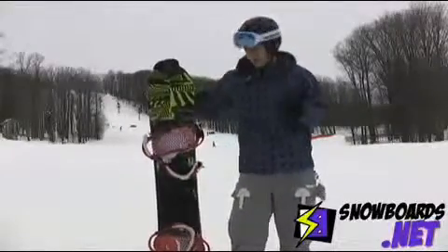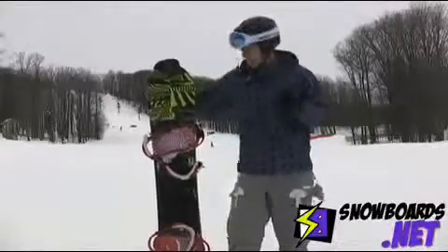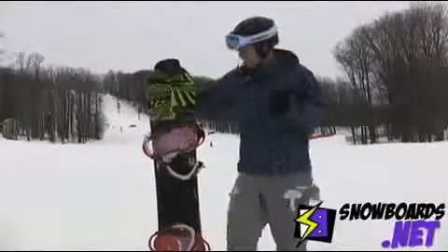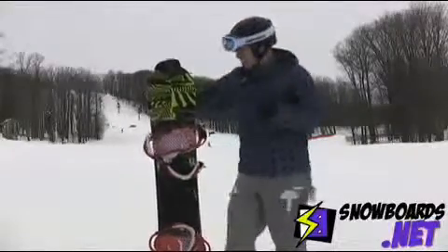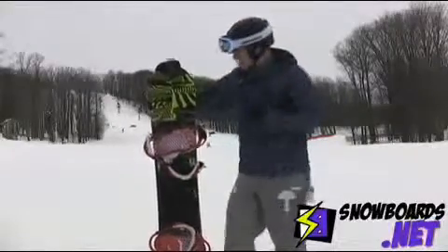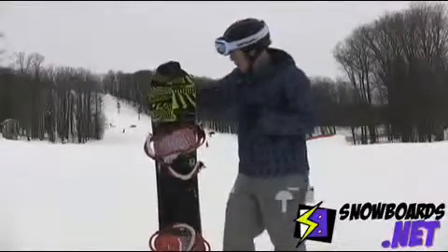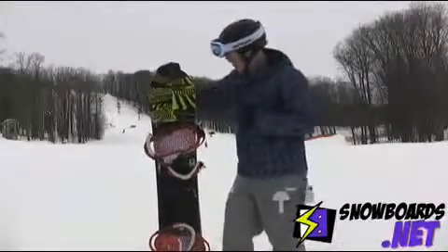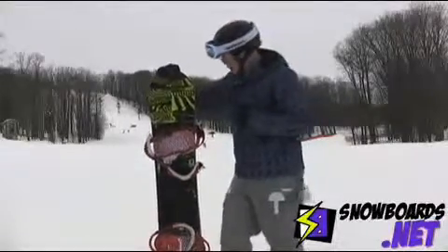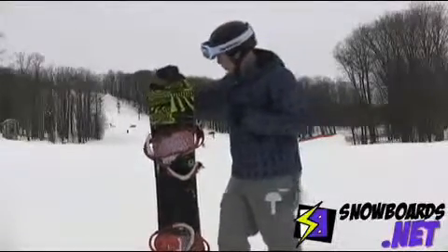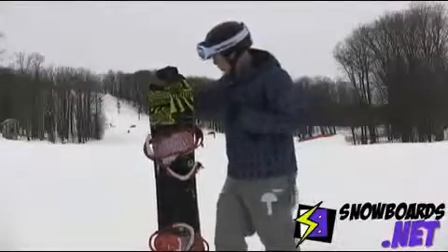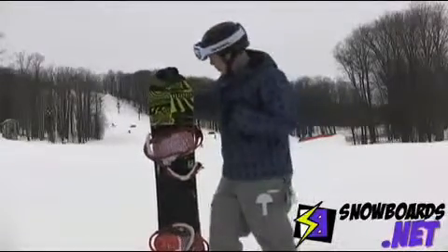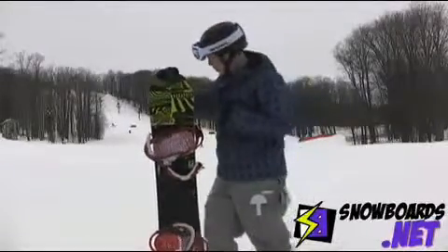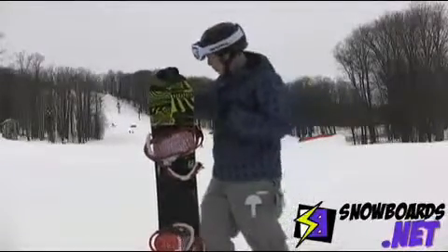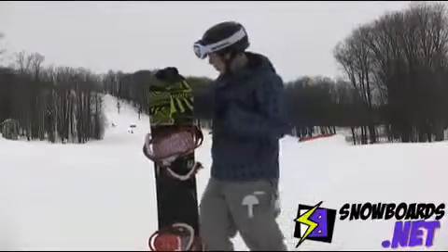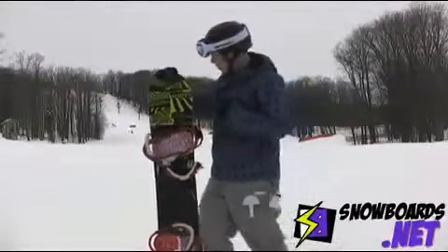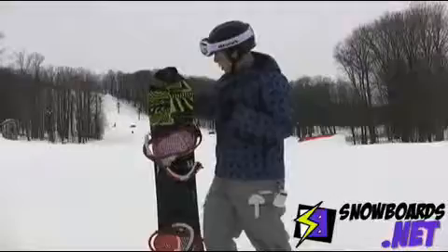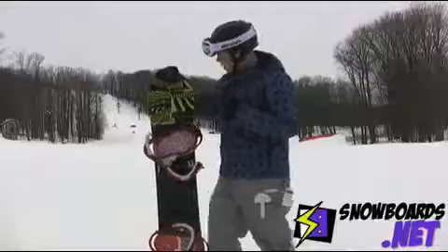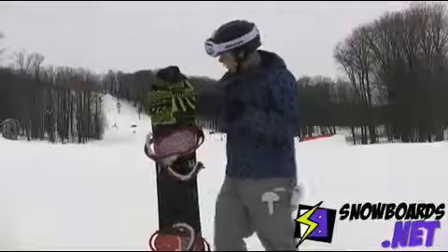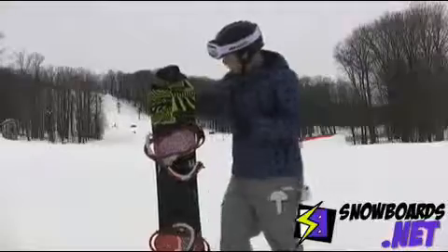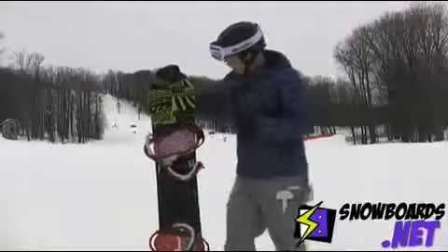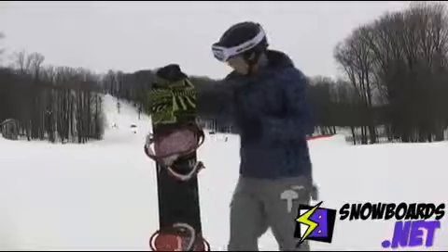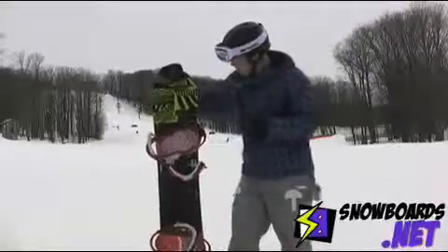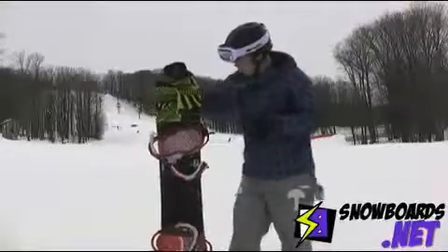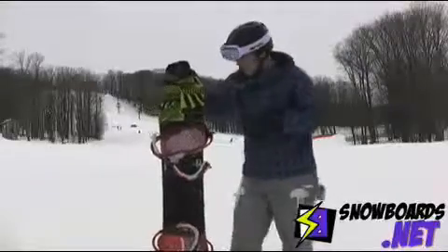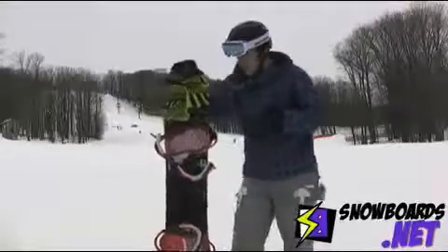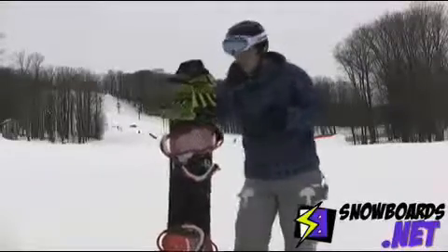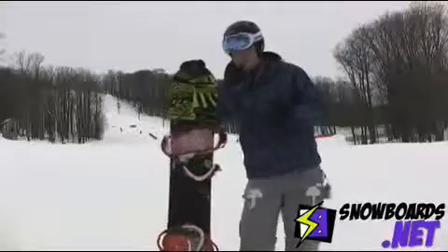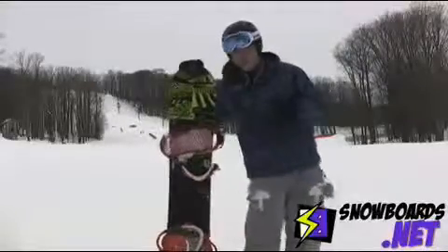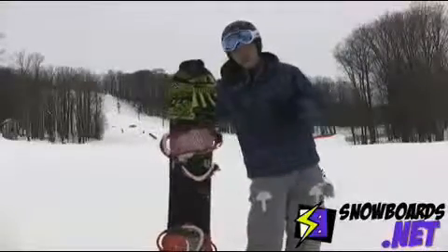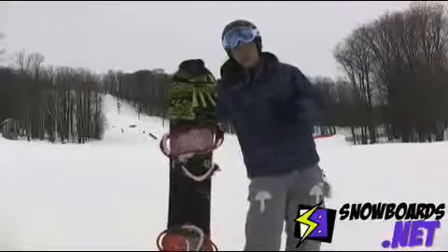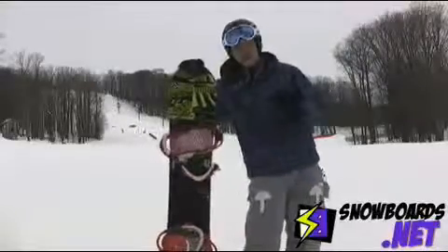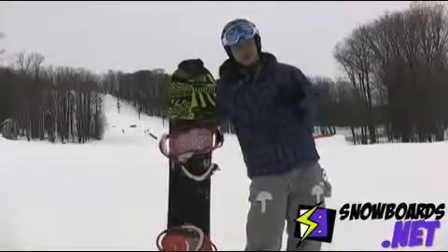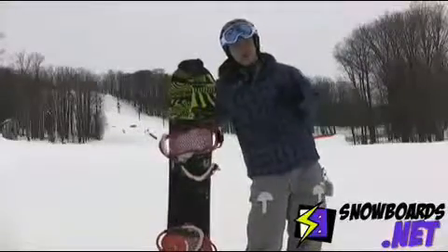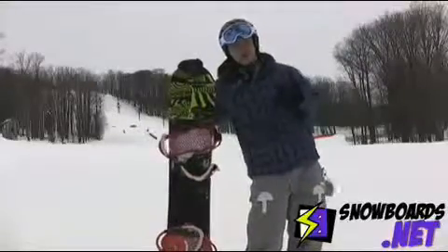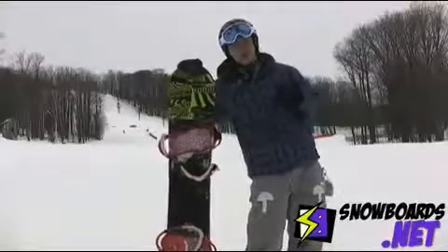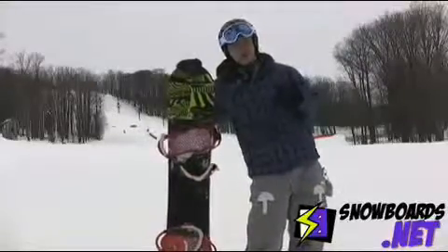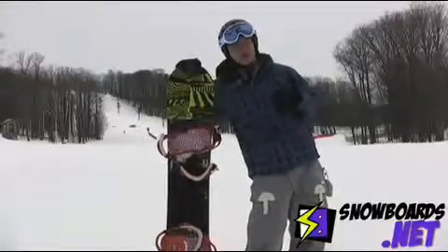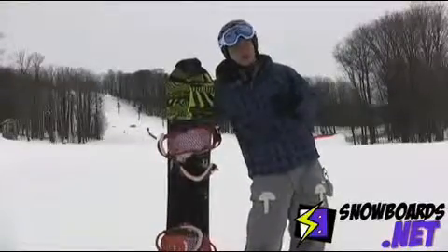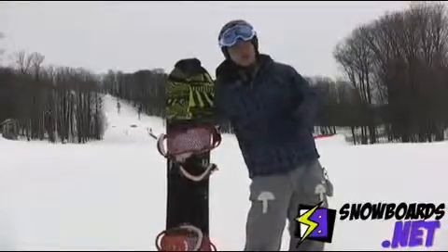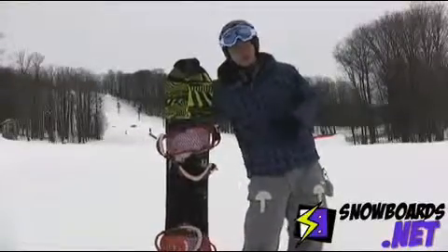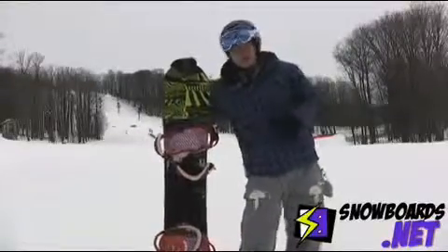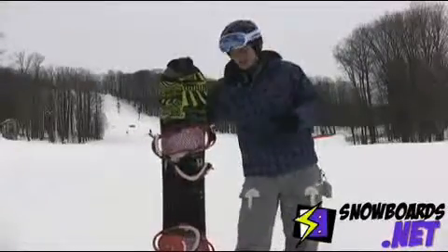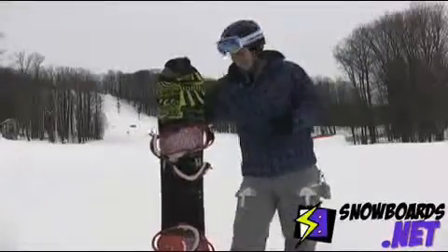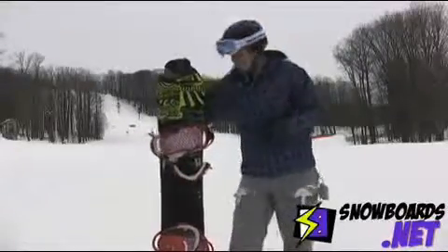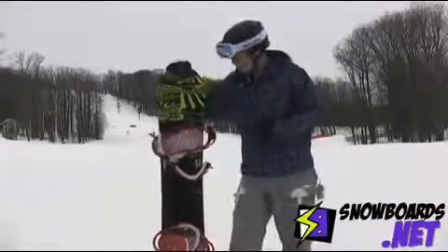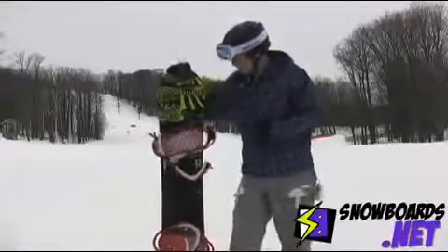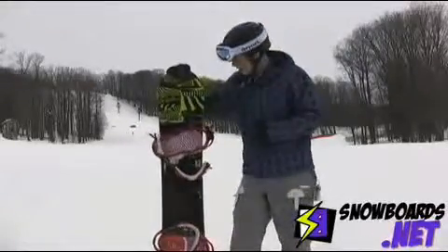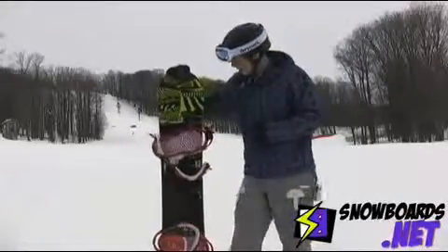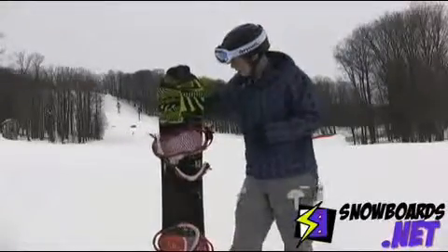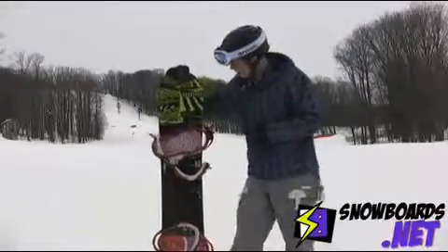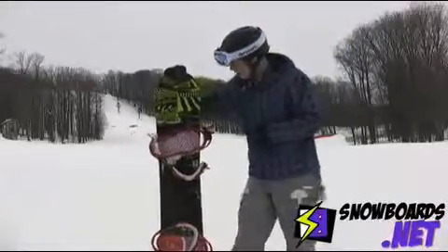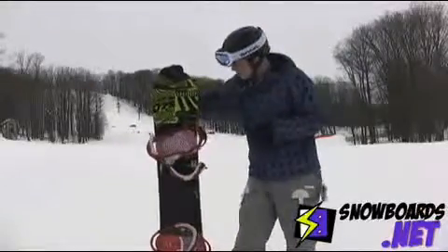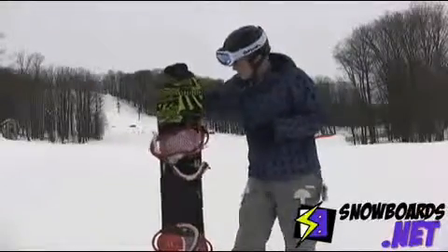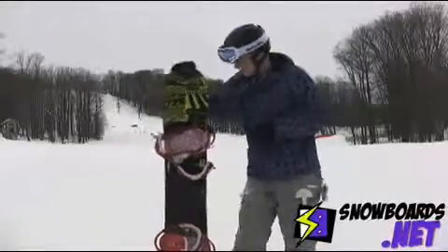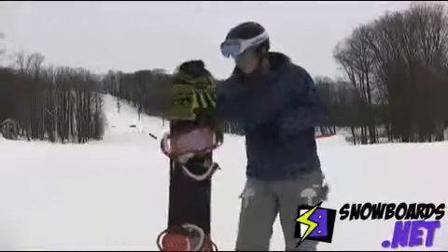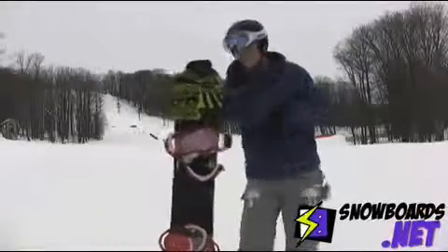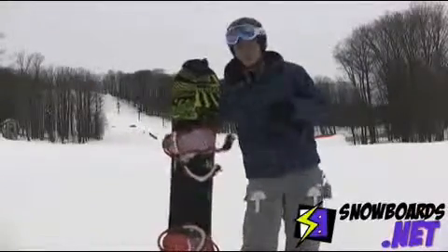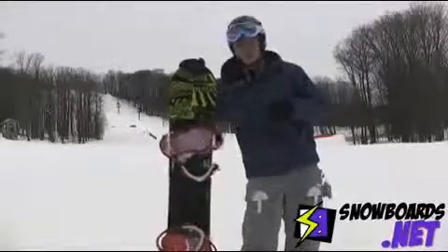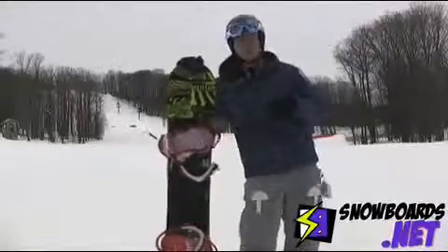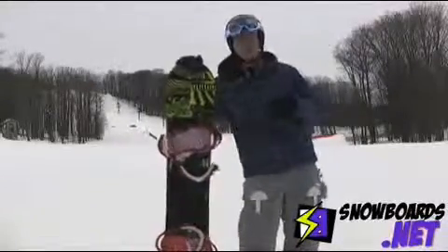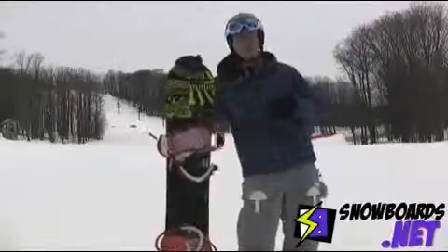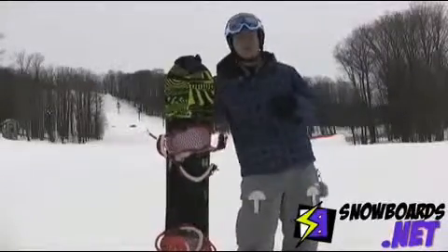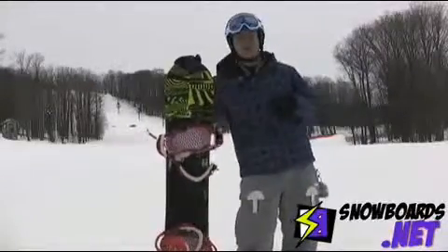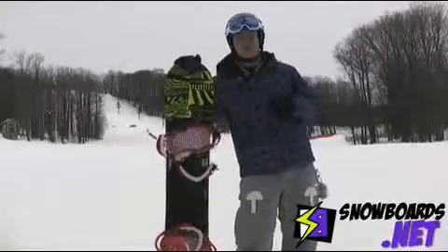This is going to be meant for a little bit more of your intermediate to advanced rider looking more or less to the freestyle aspect of snowboarding.